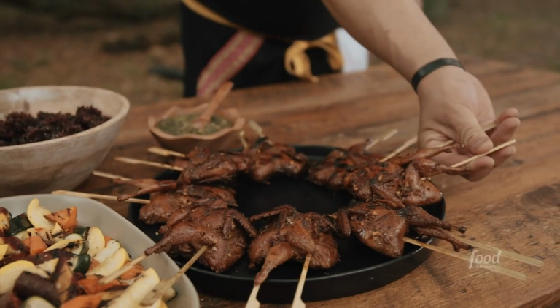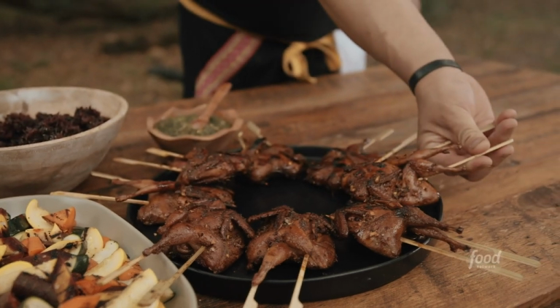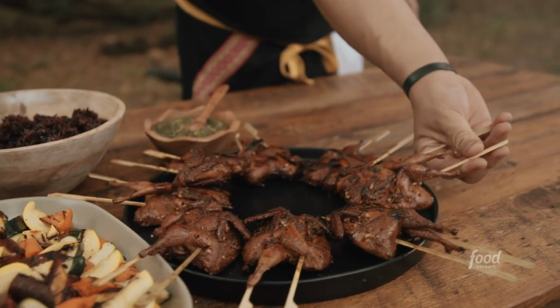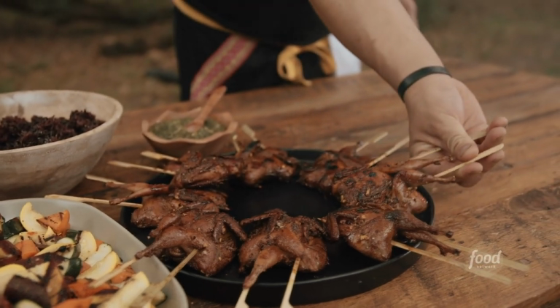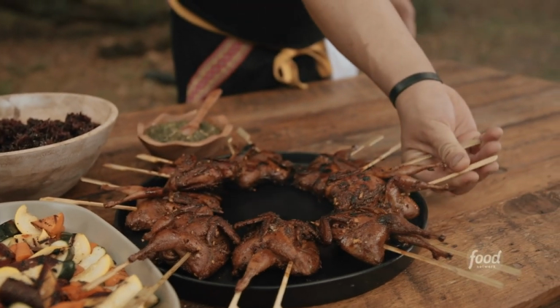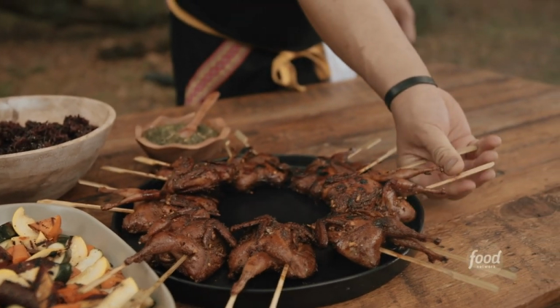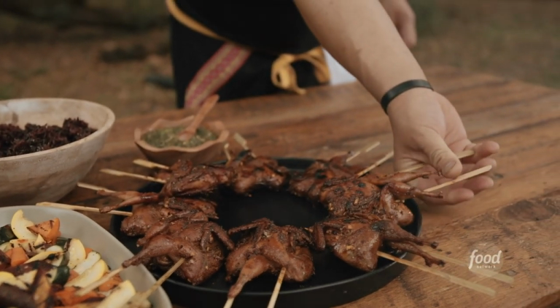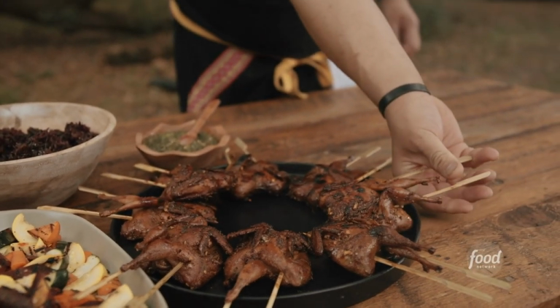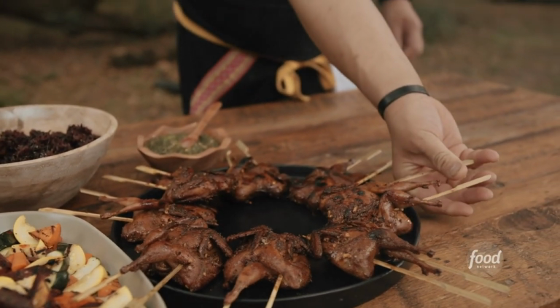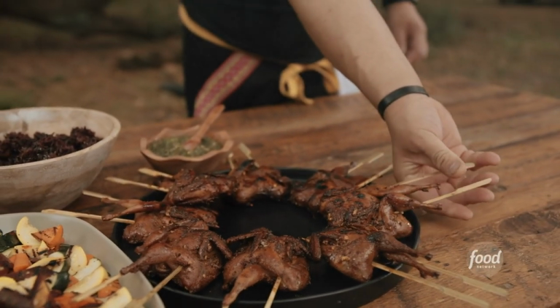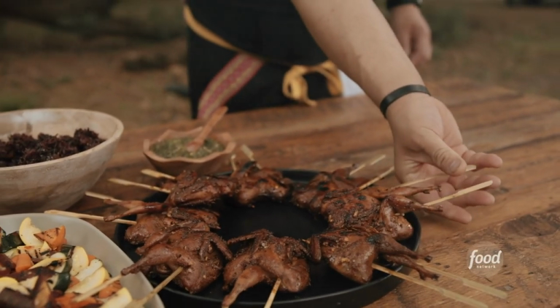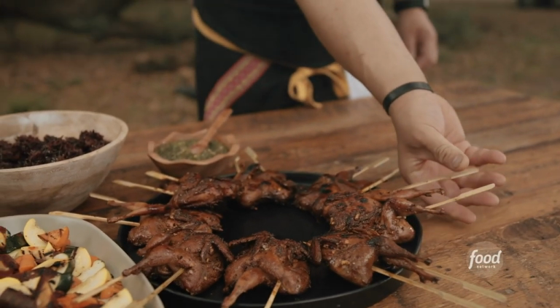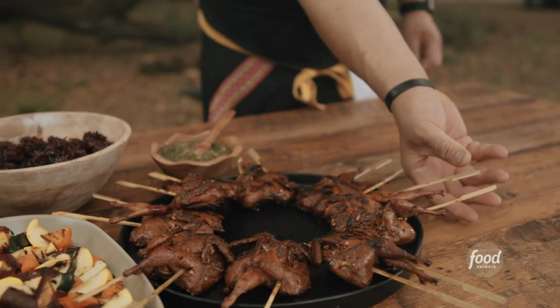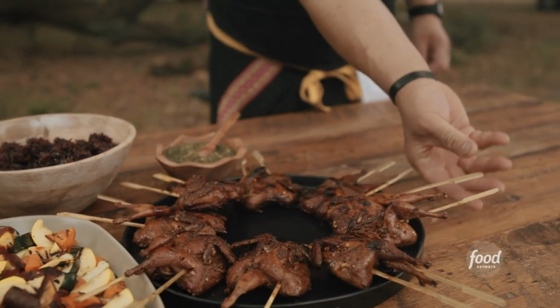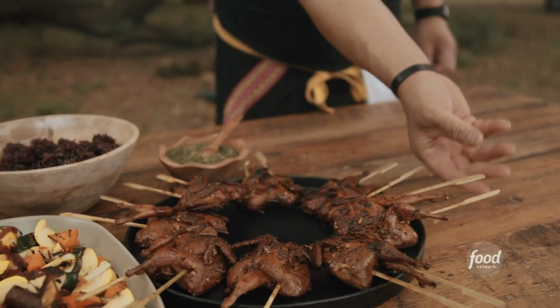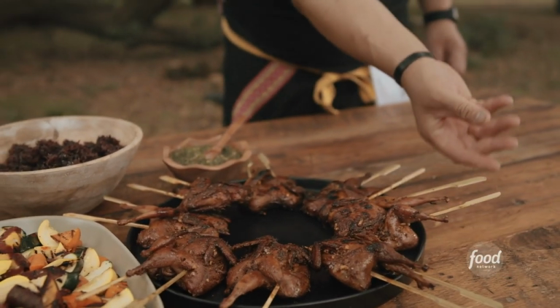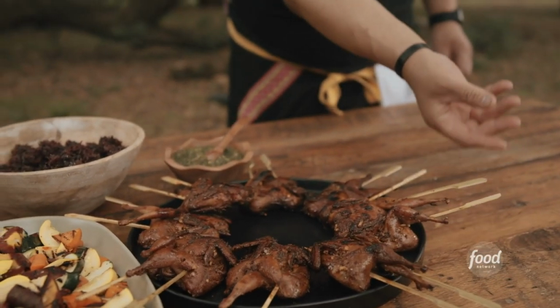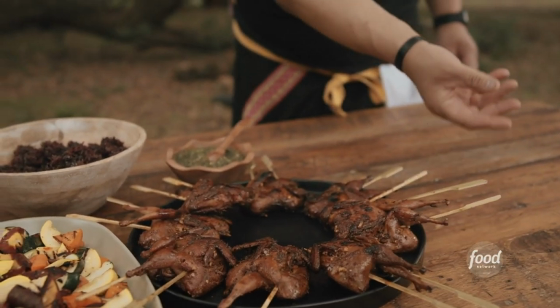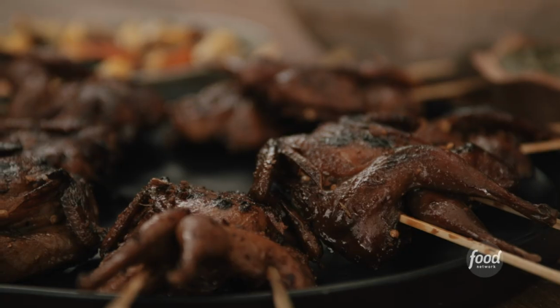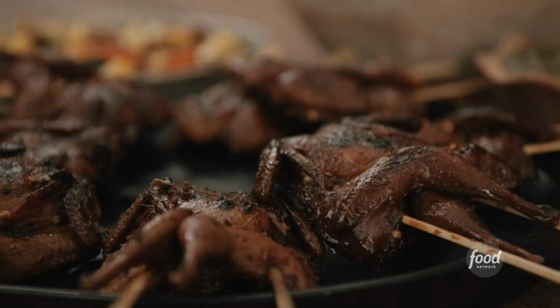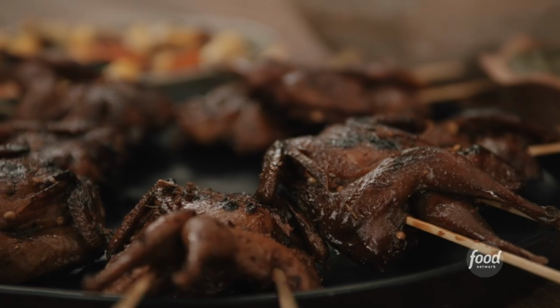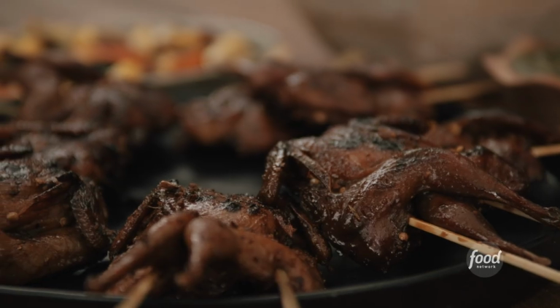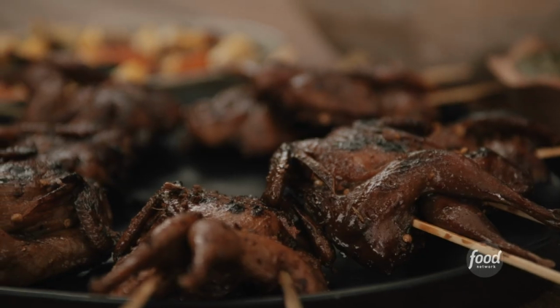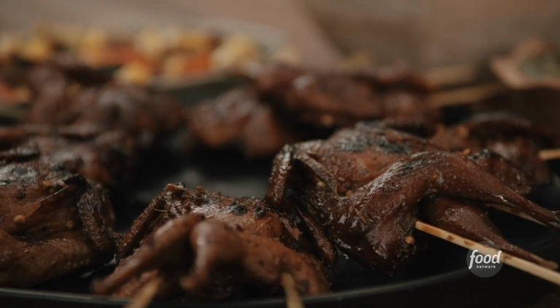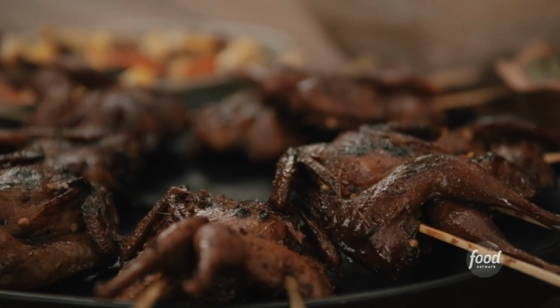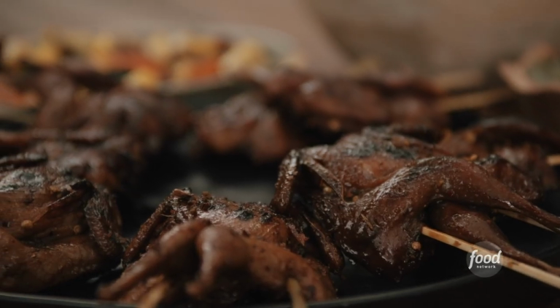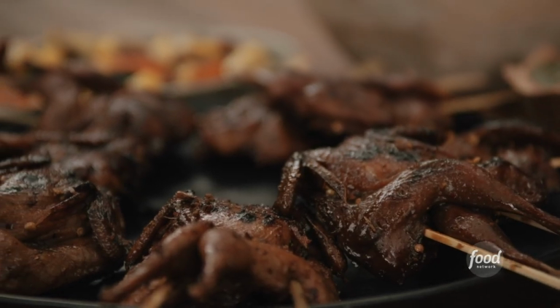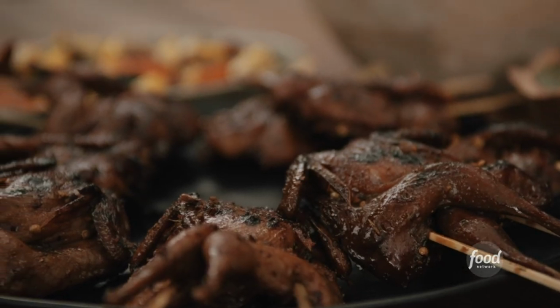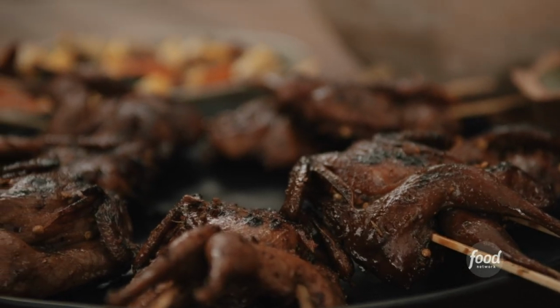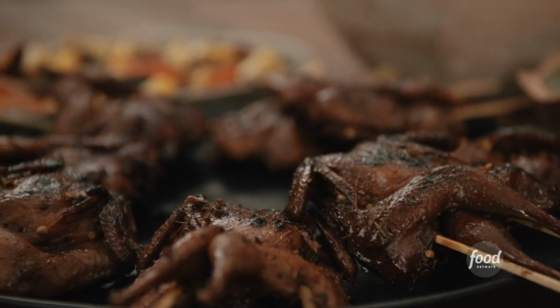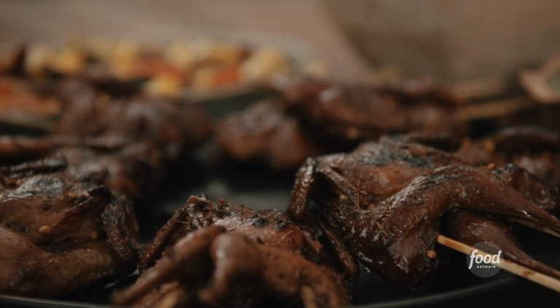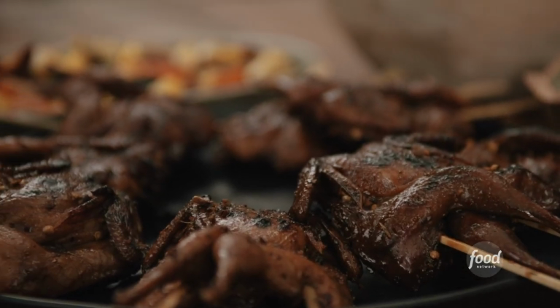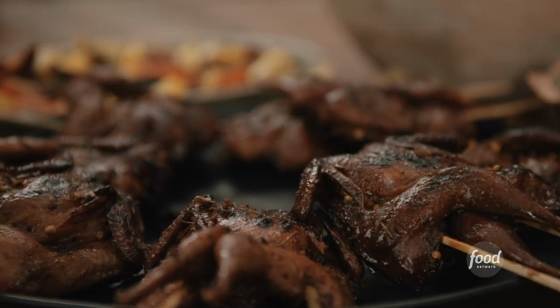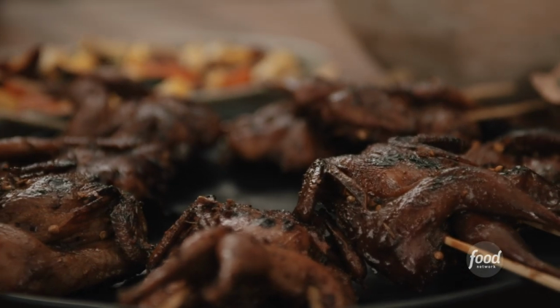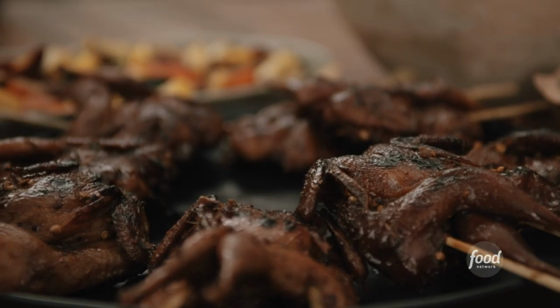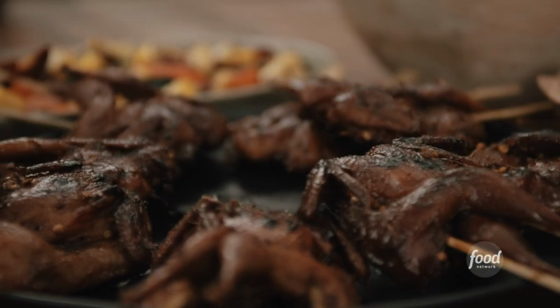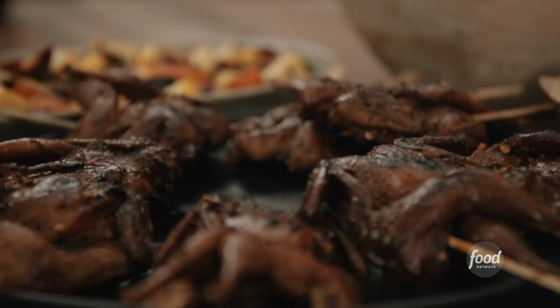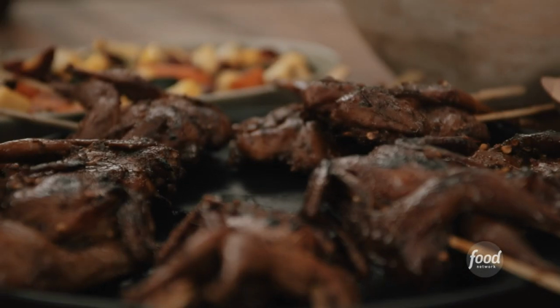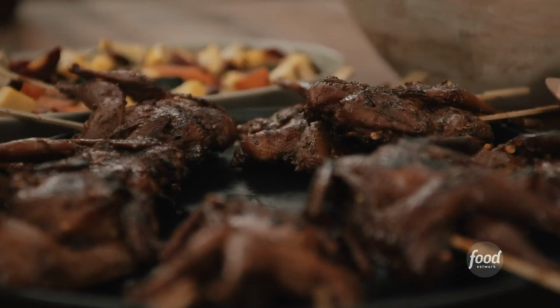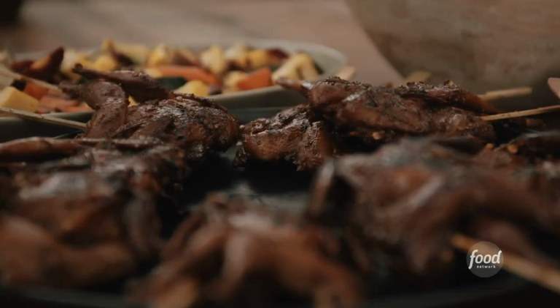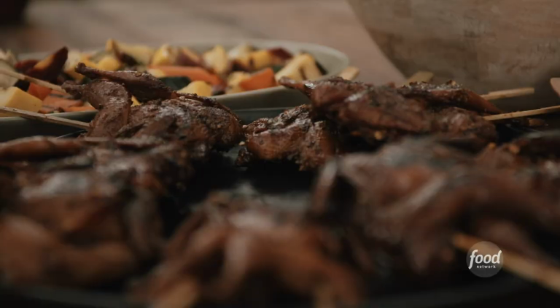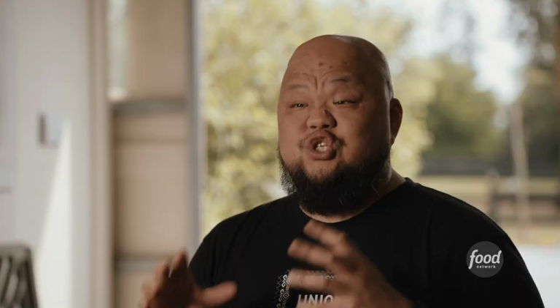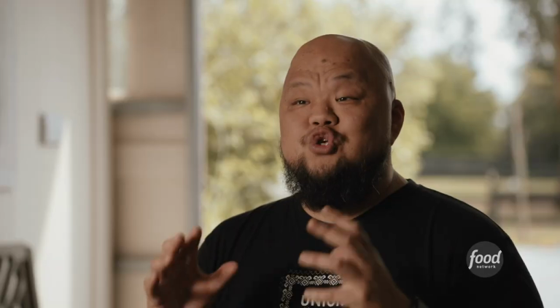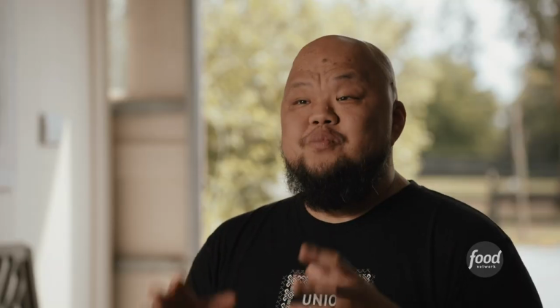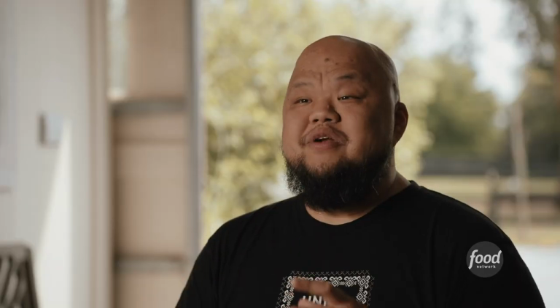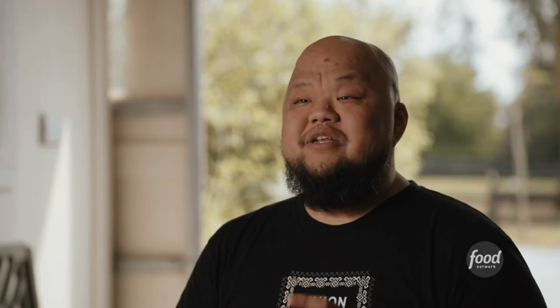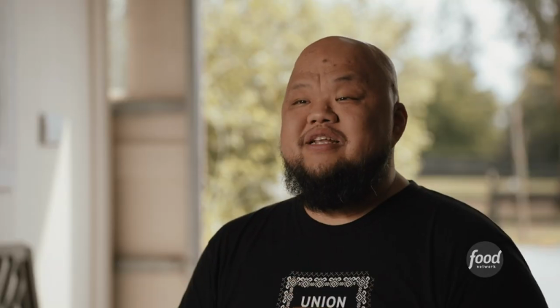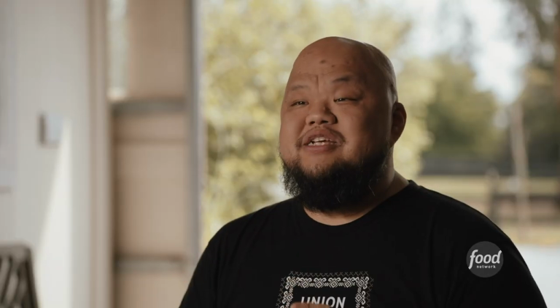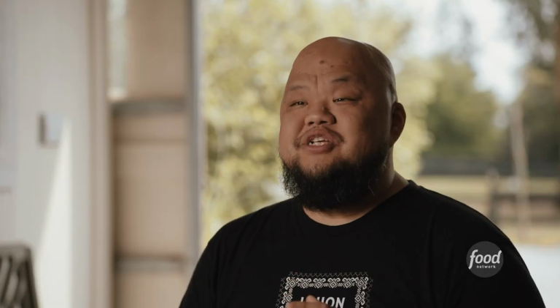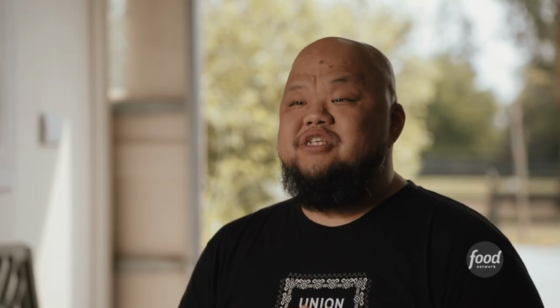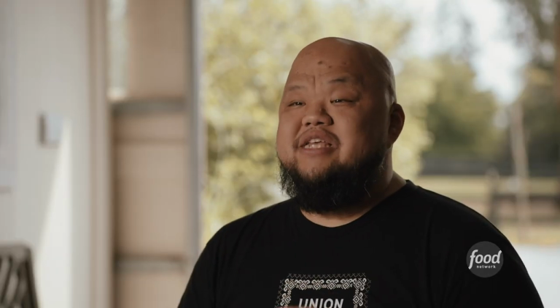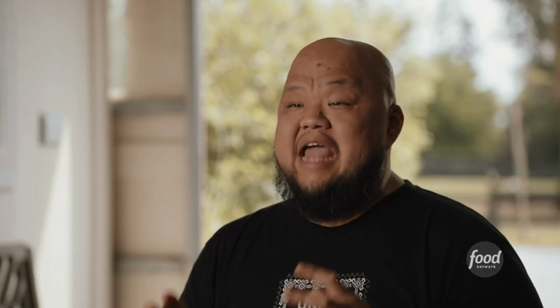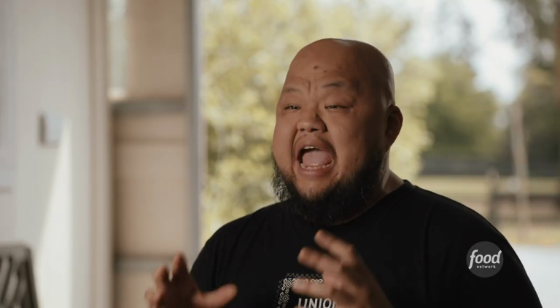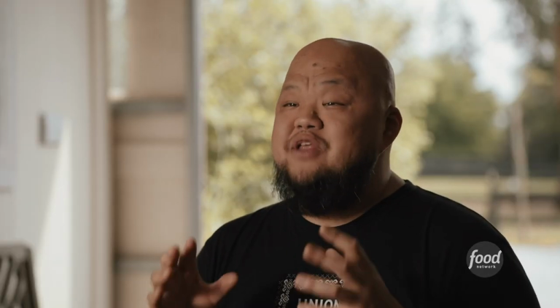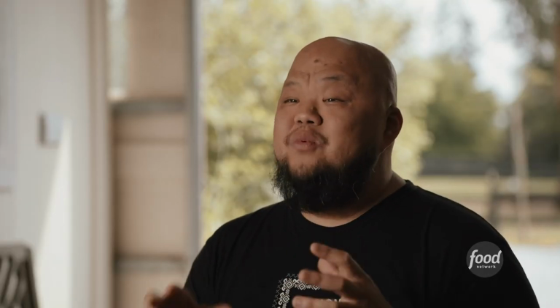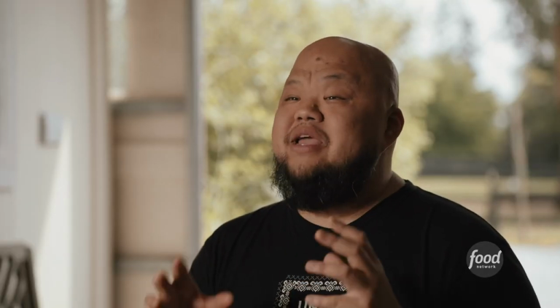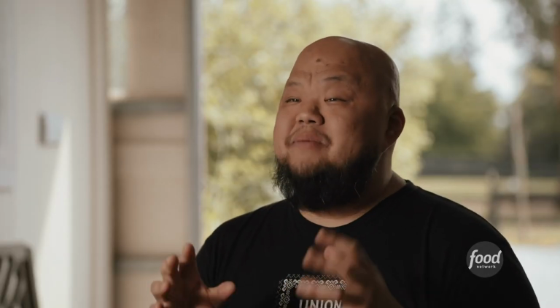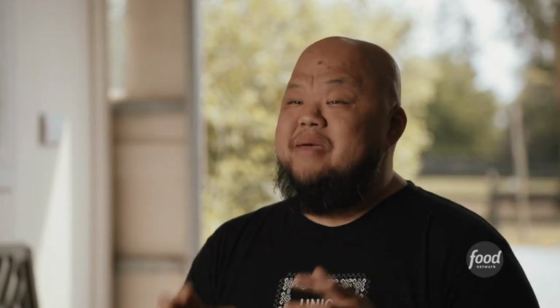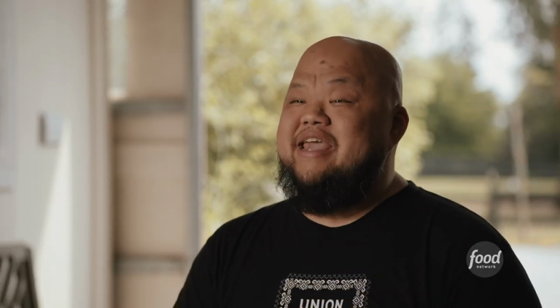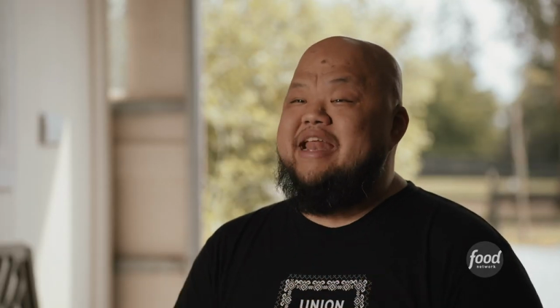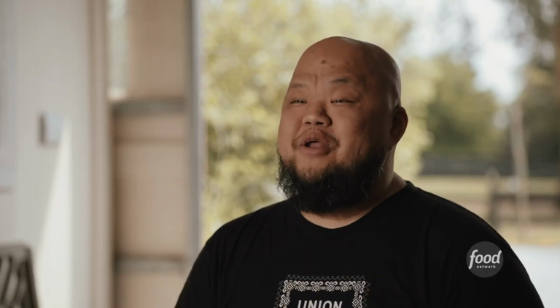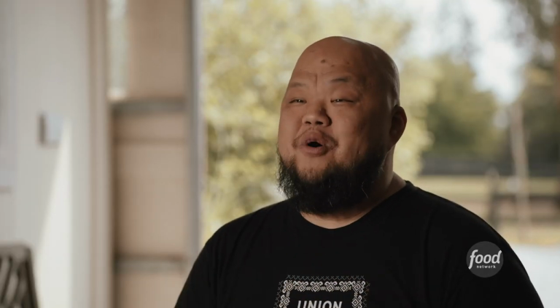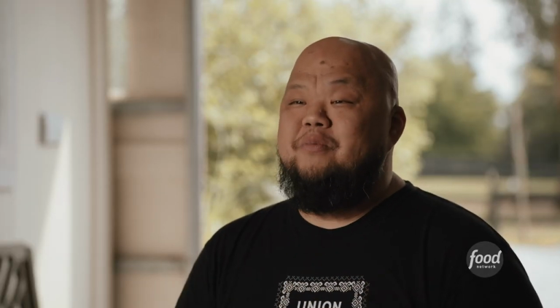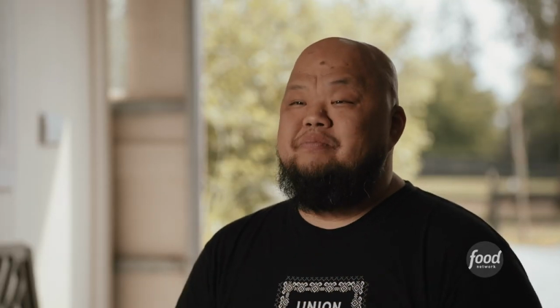Today we're going to be making quail. It's not a common protein, but it's super delicious and anyone can make it at home.